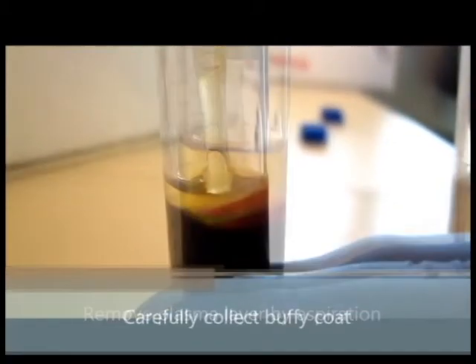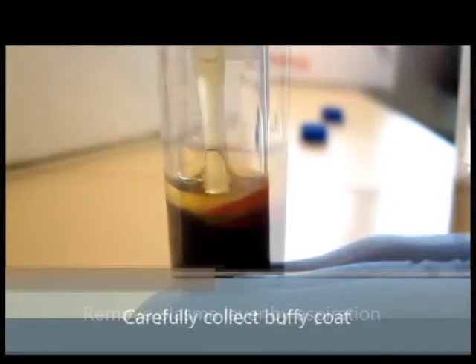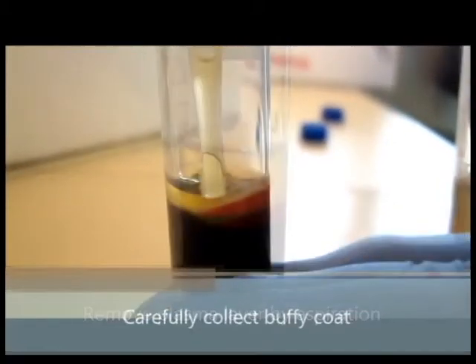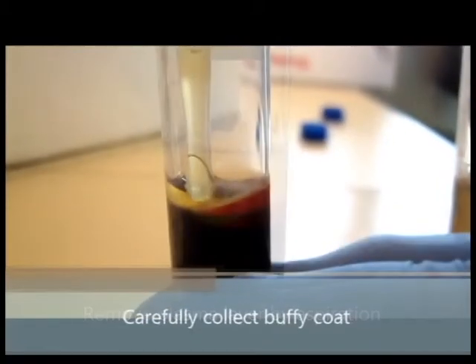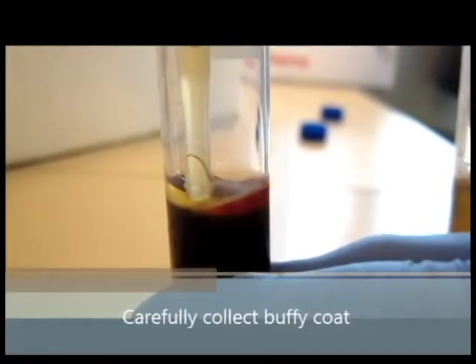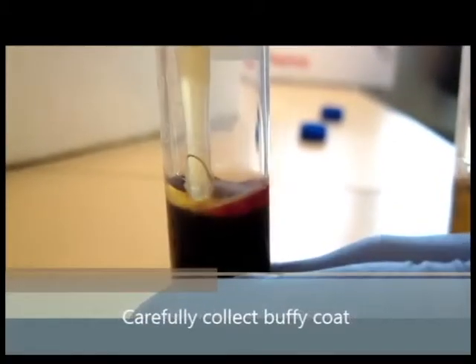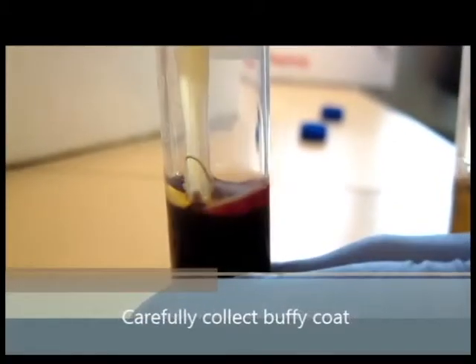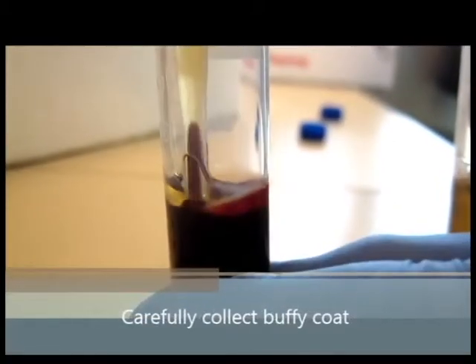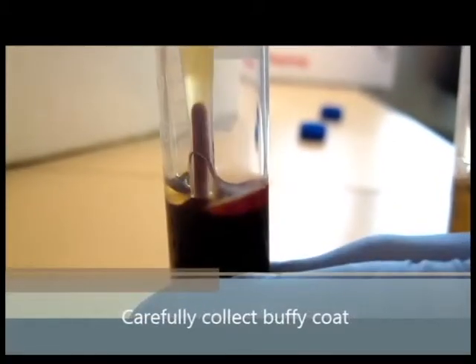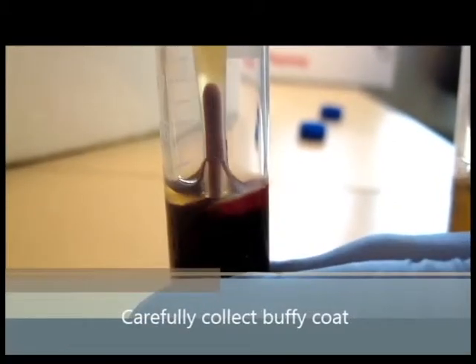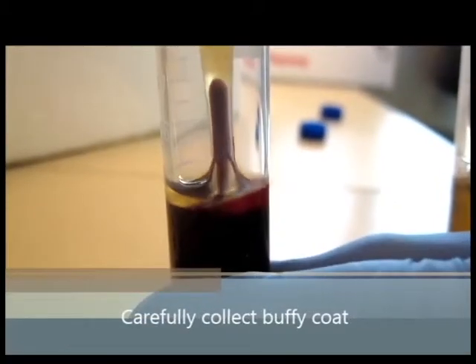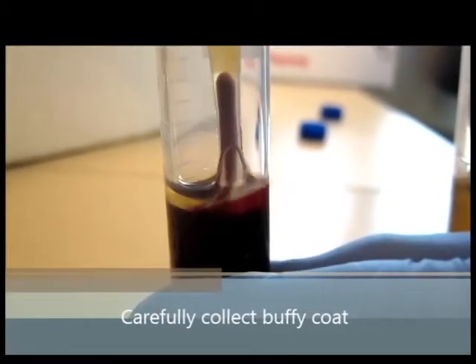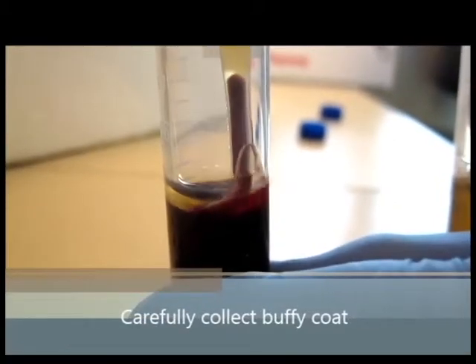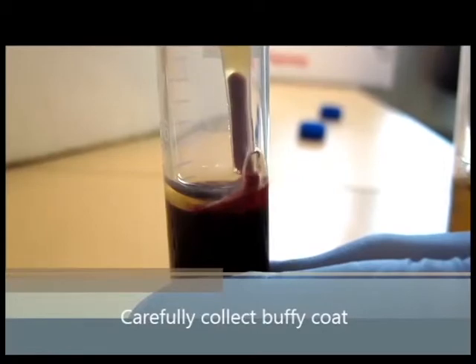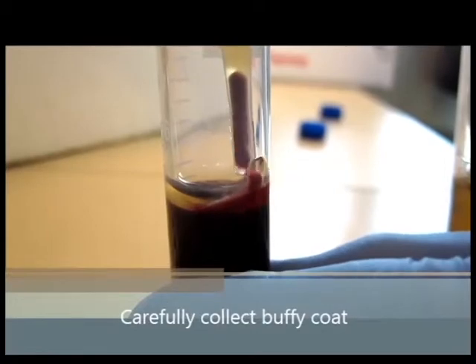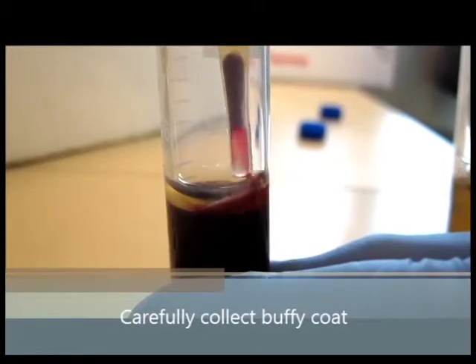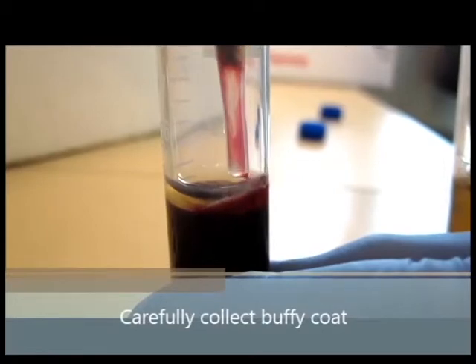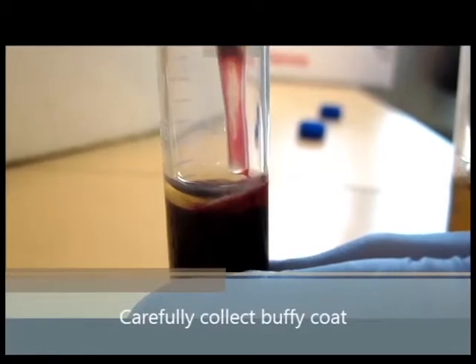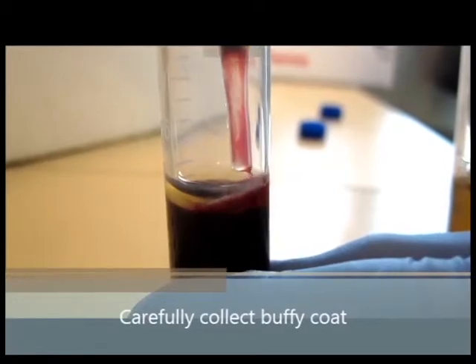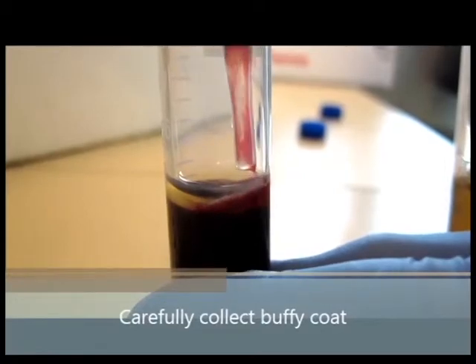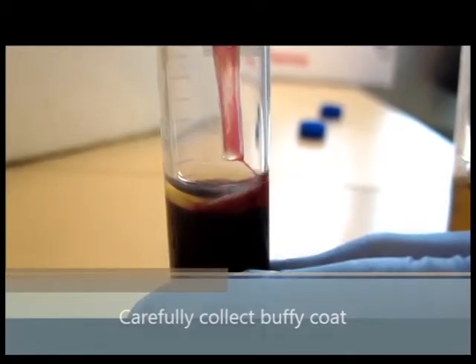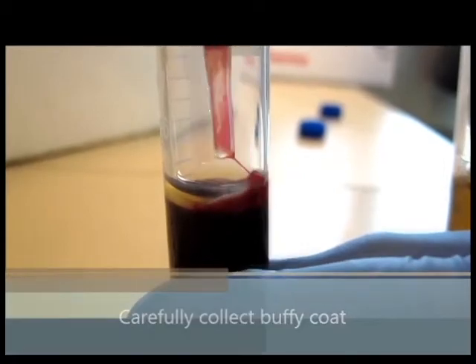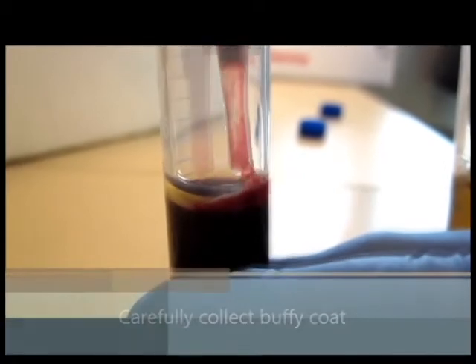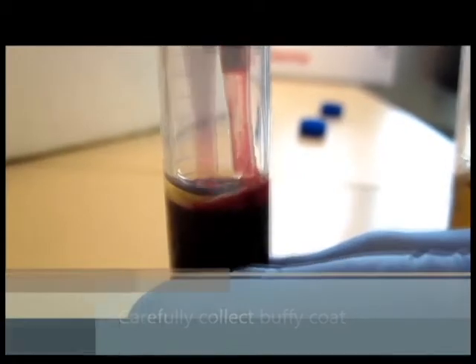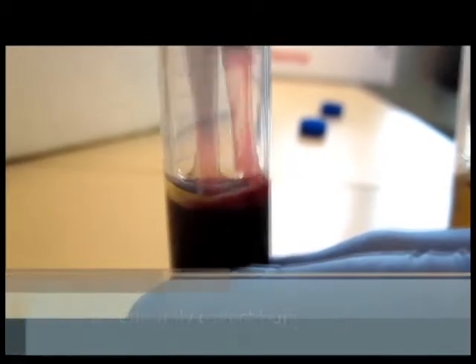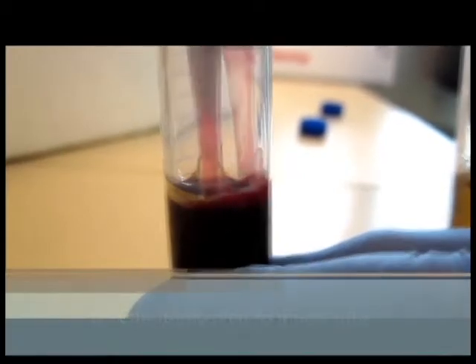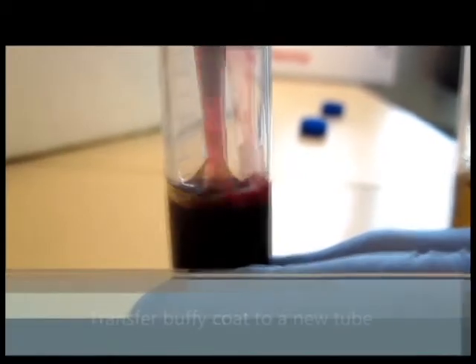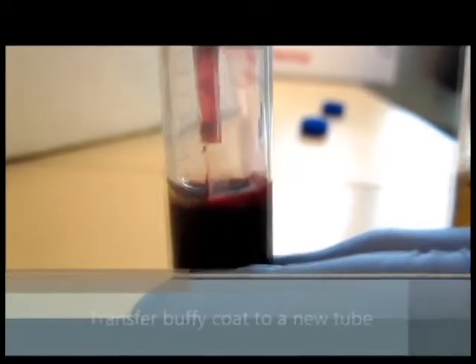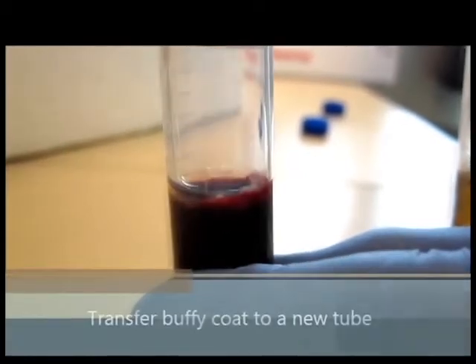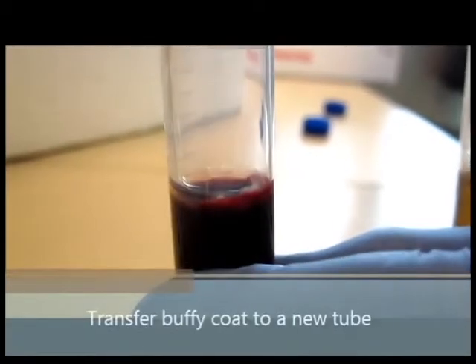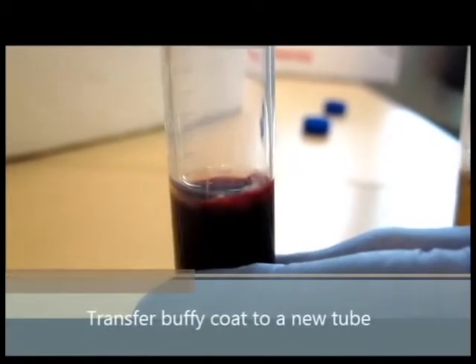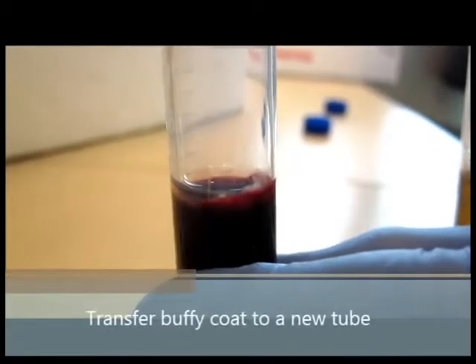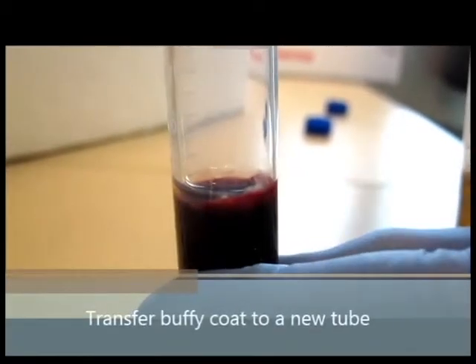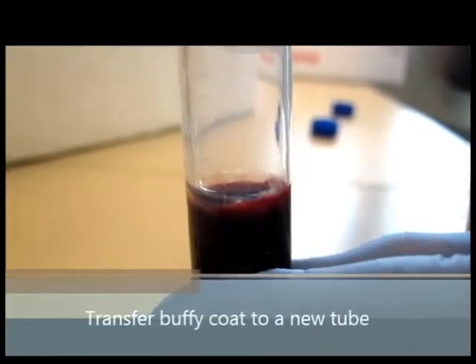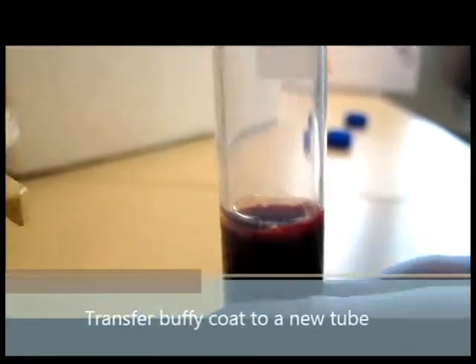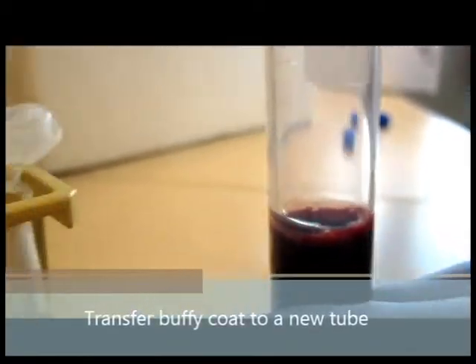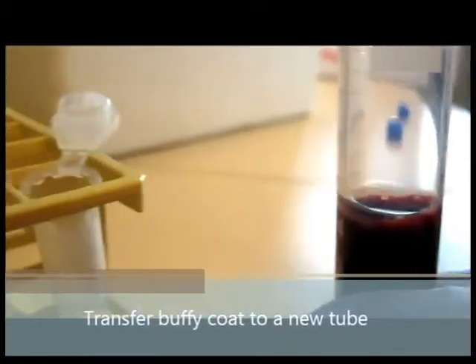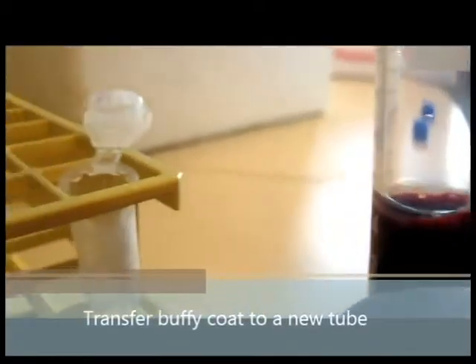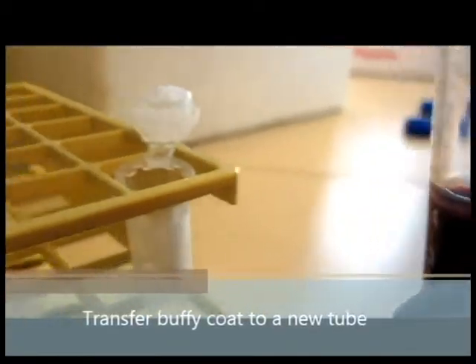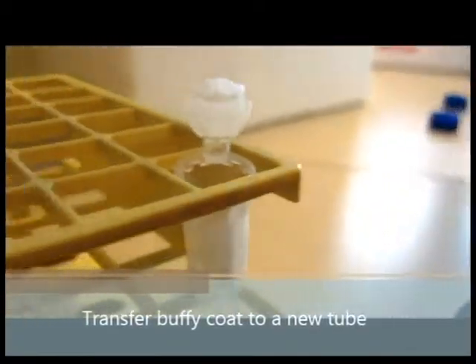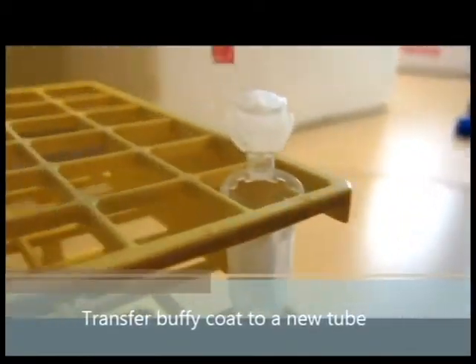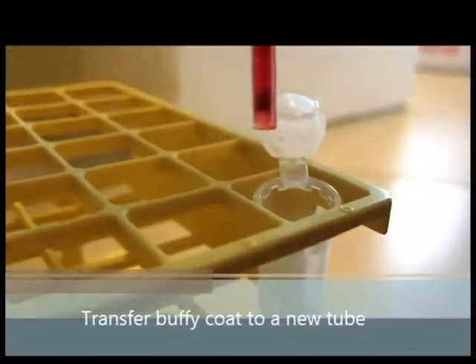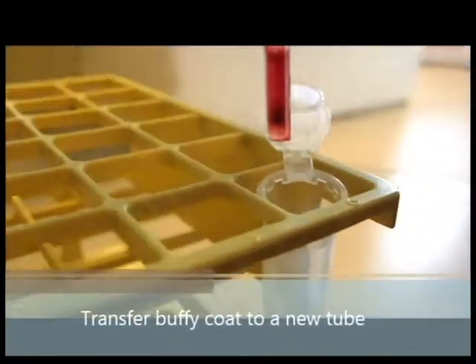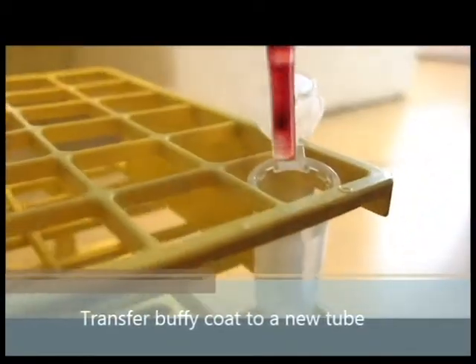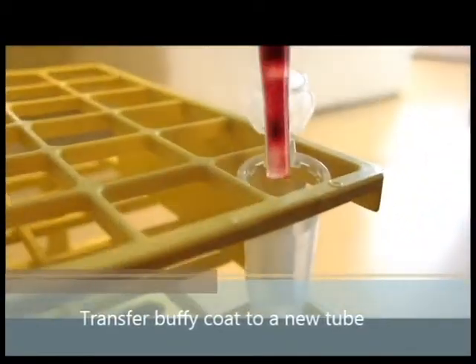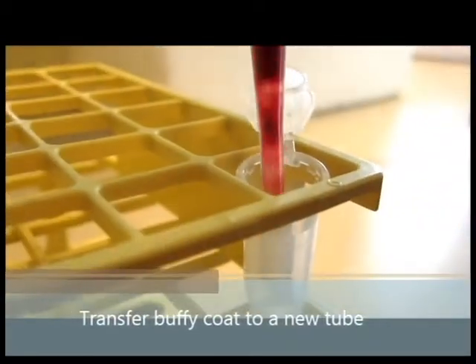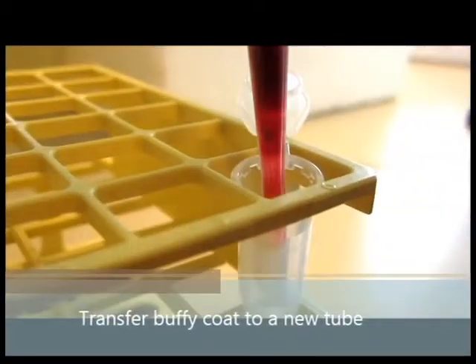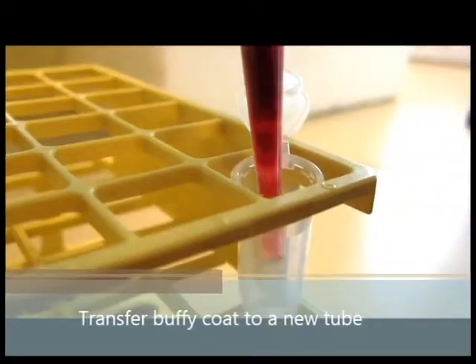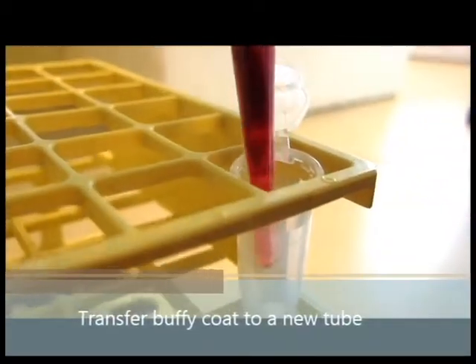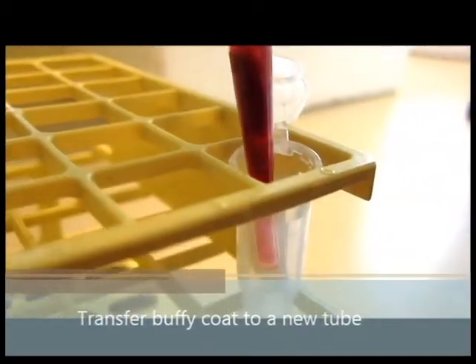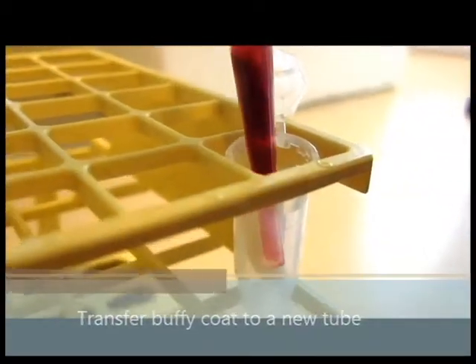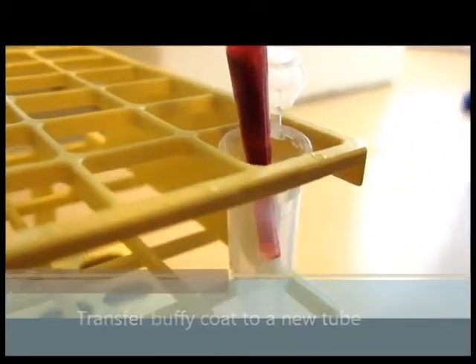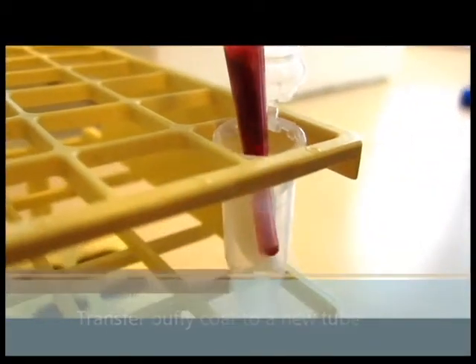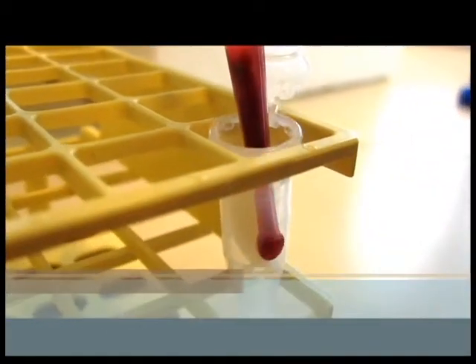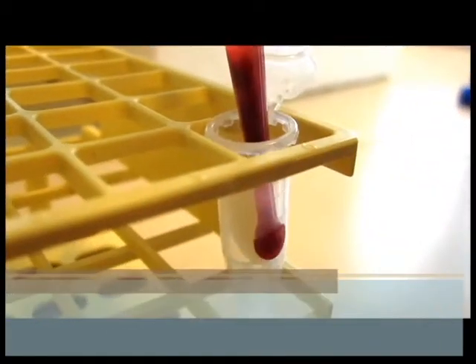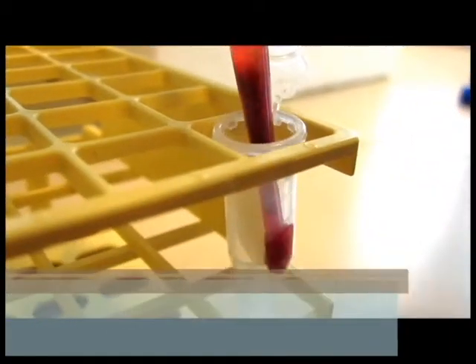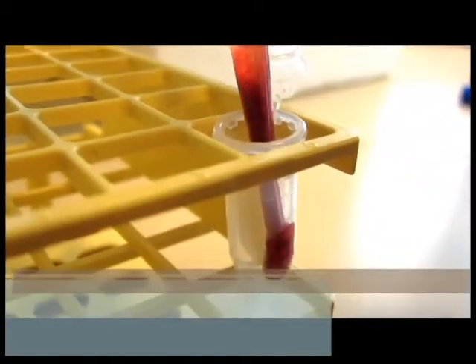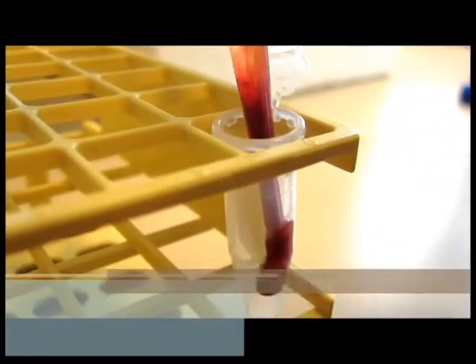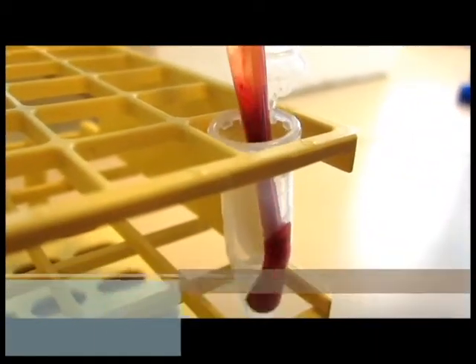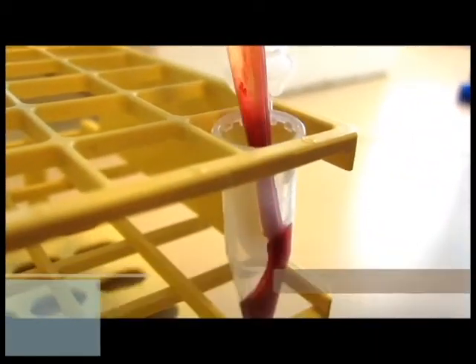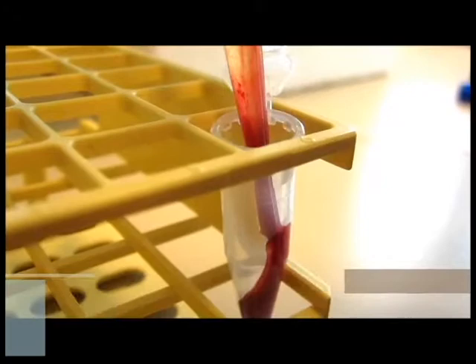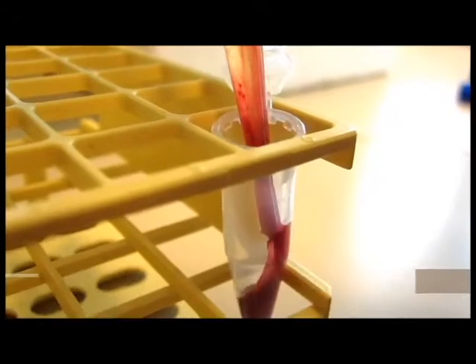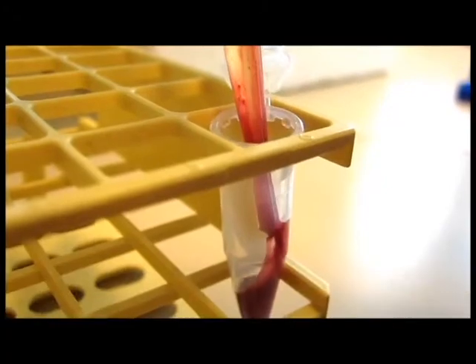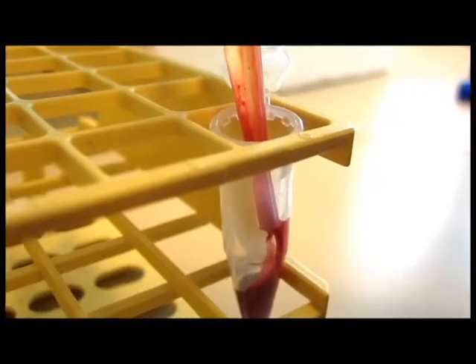Be careful when collecting the Buffy coat. Transfer the Buffy coat to a new tube.